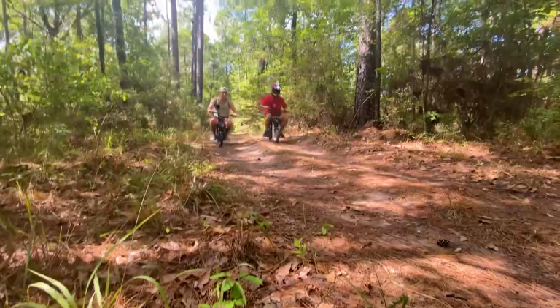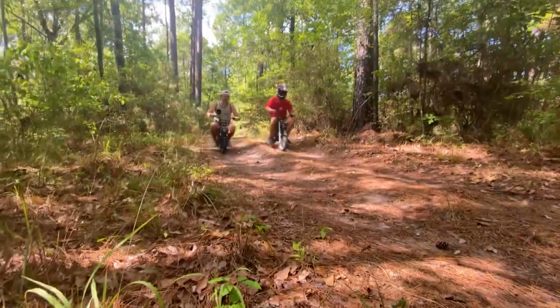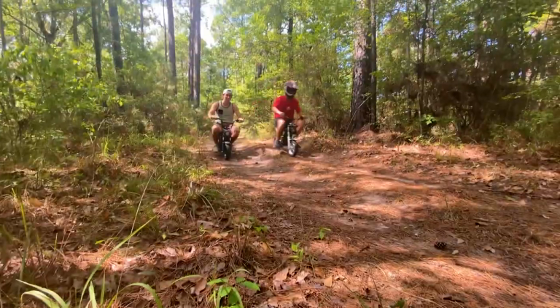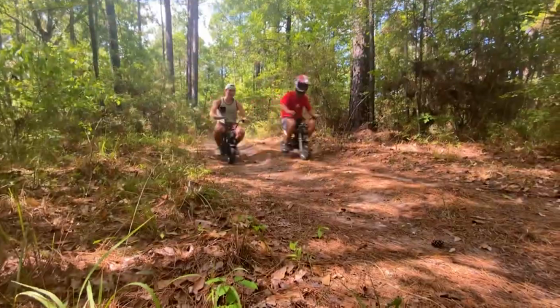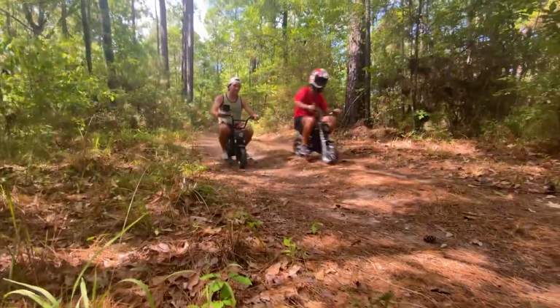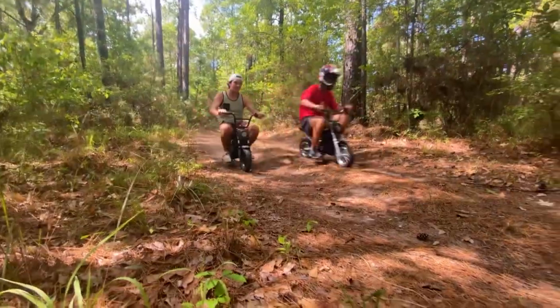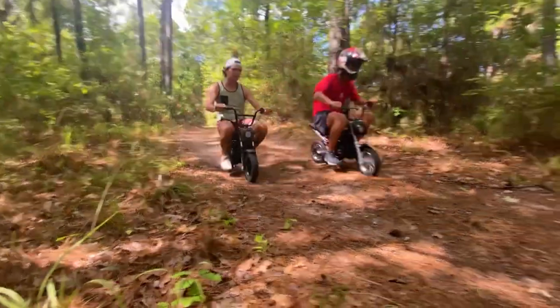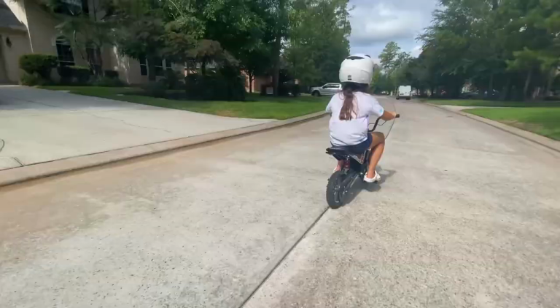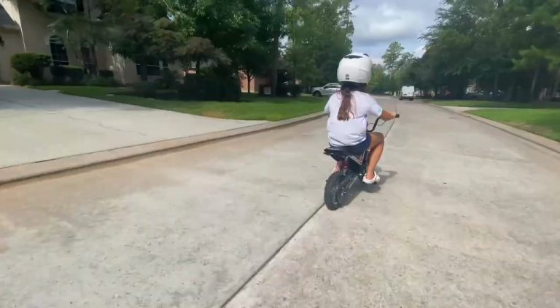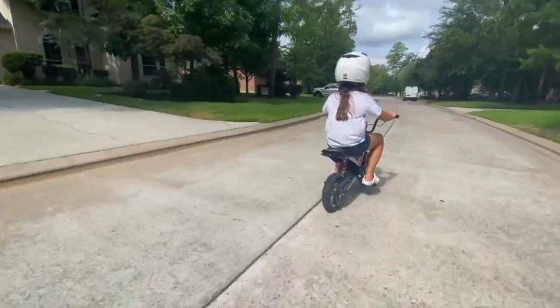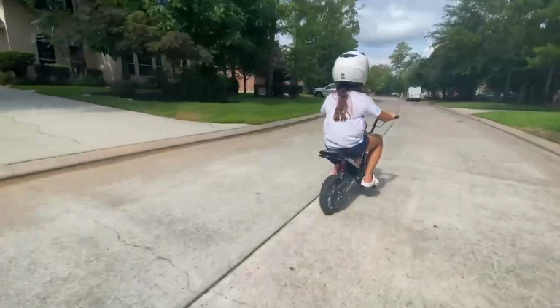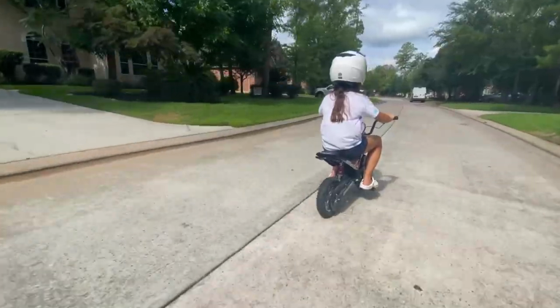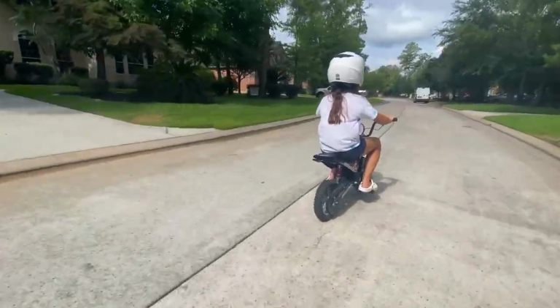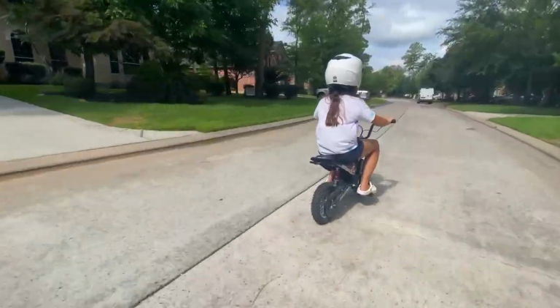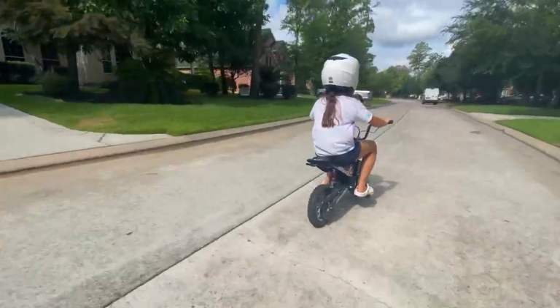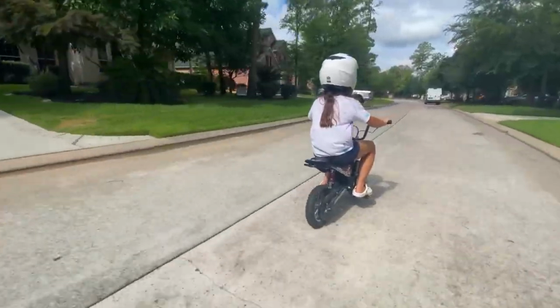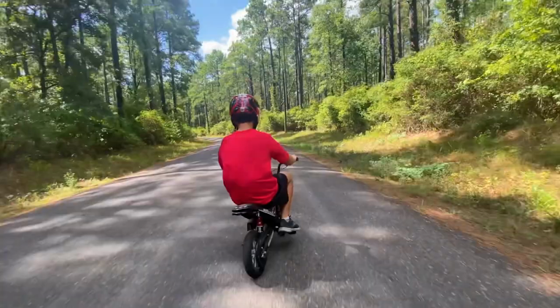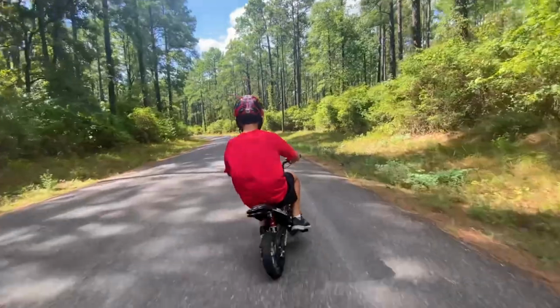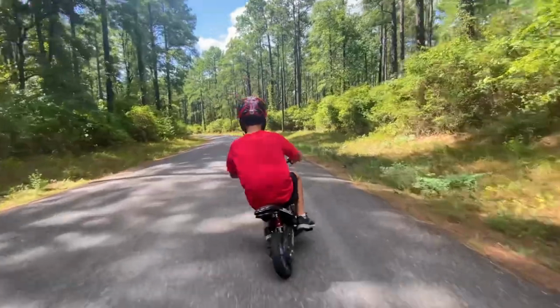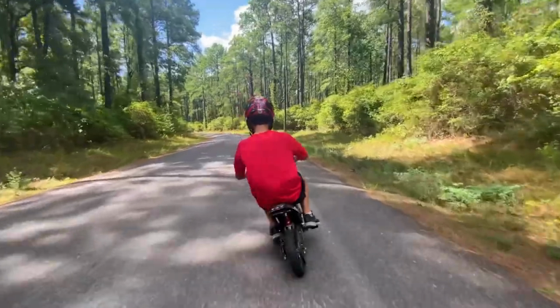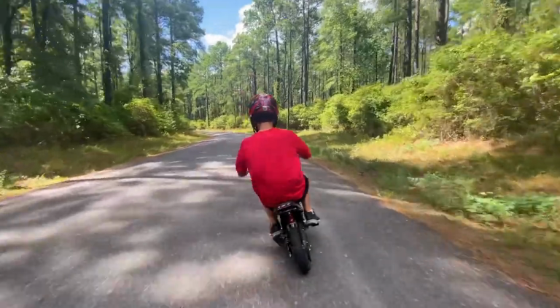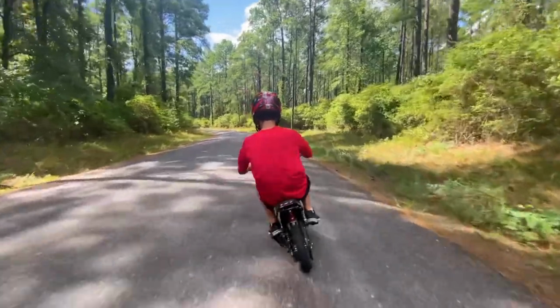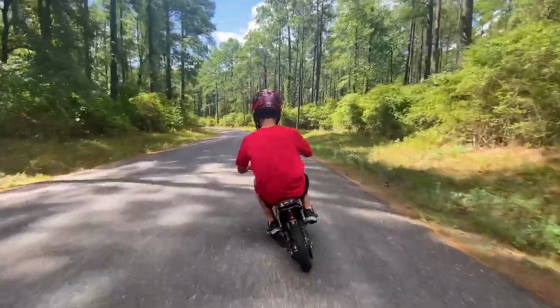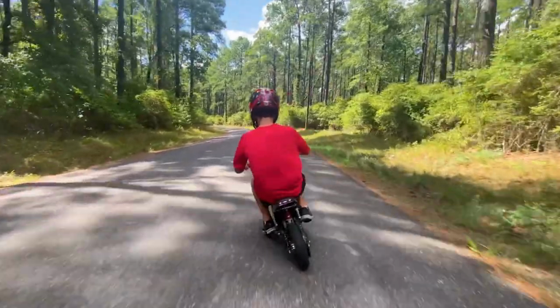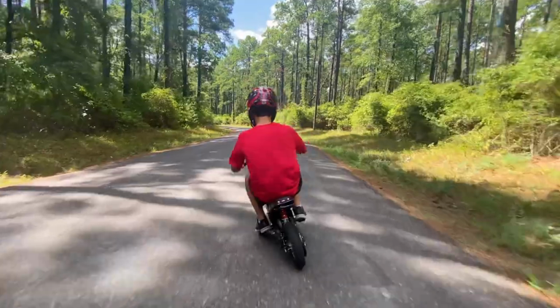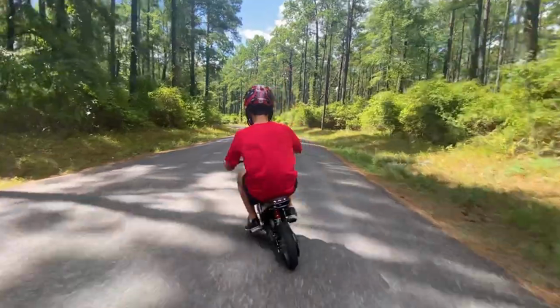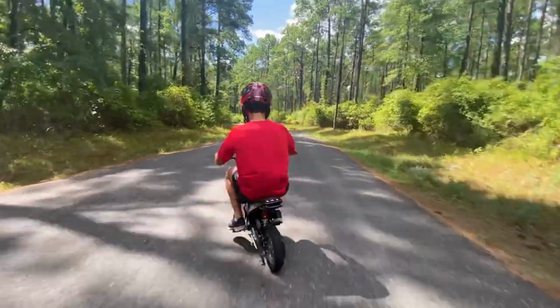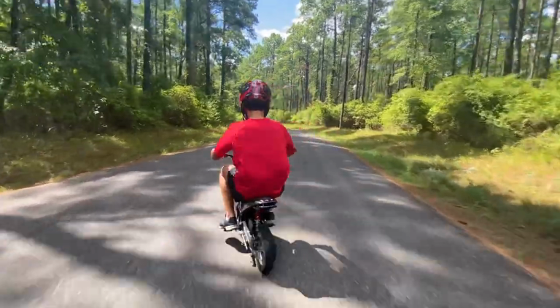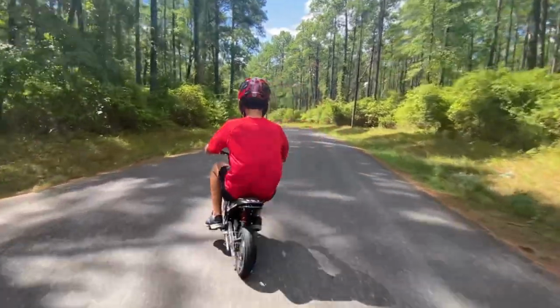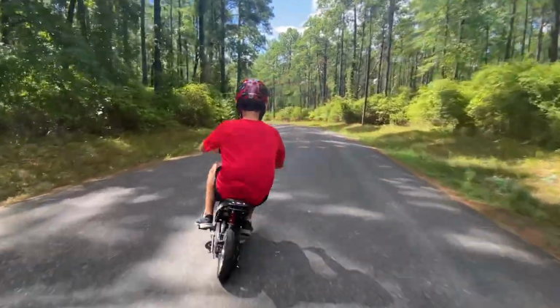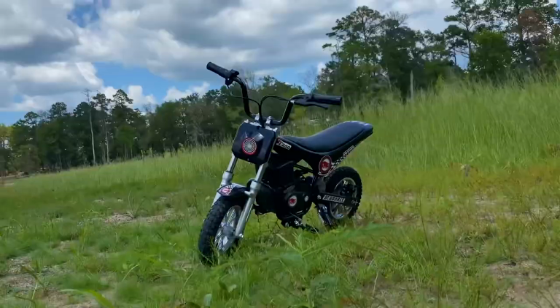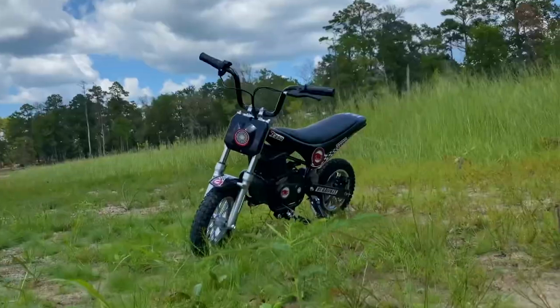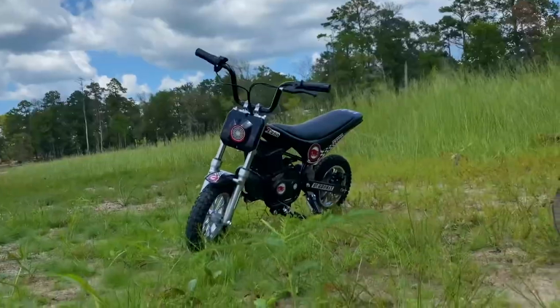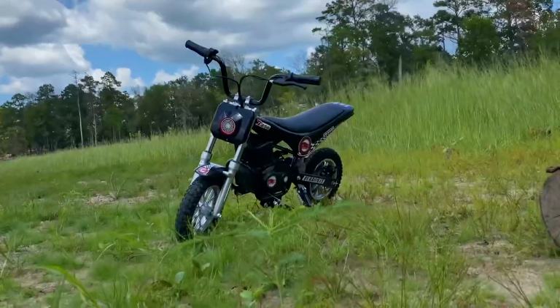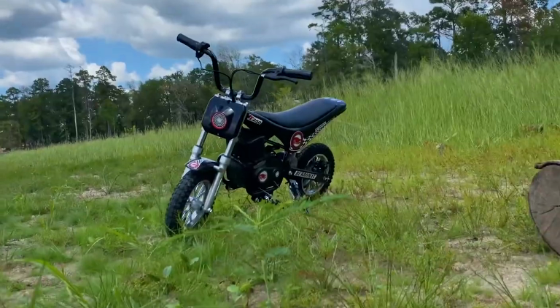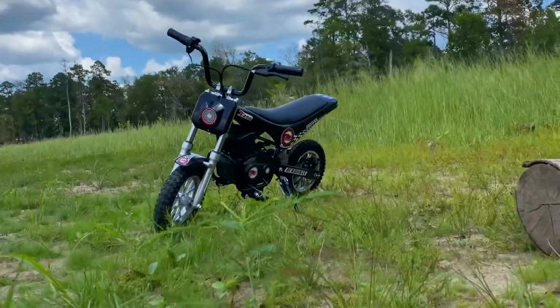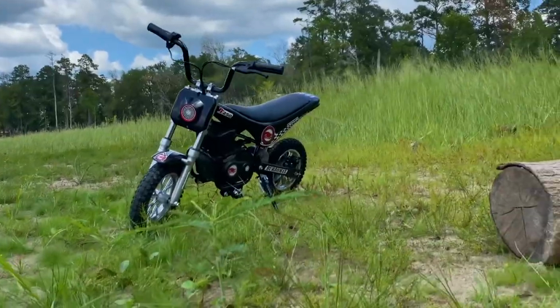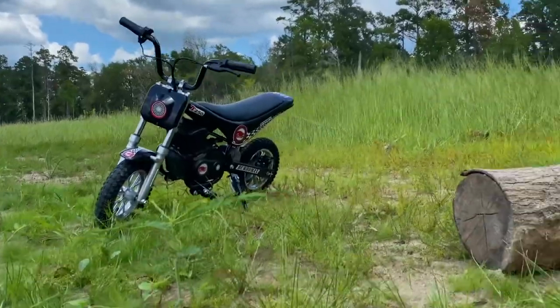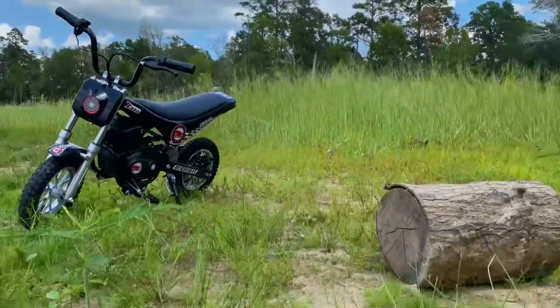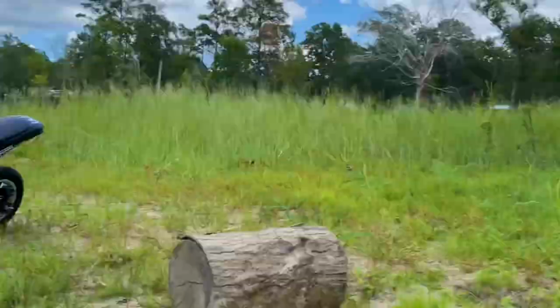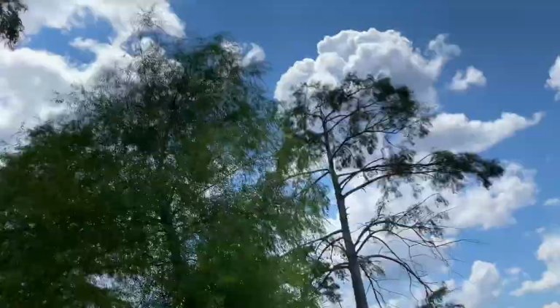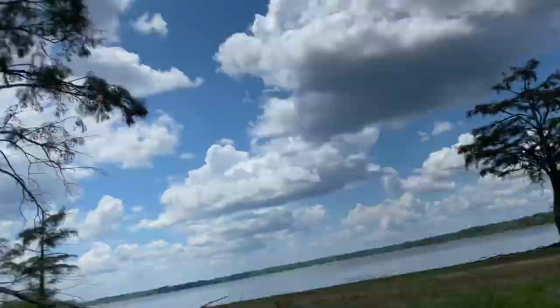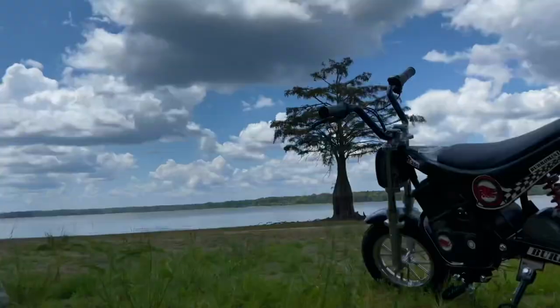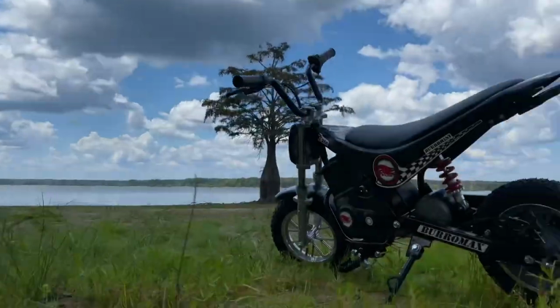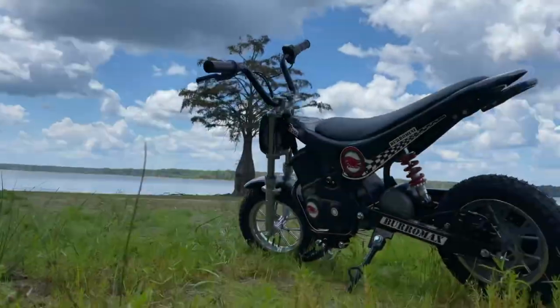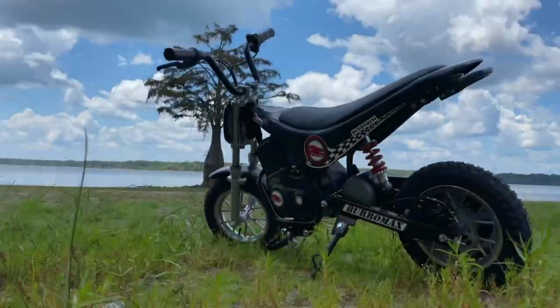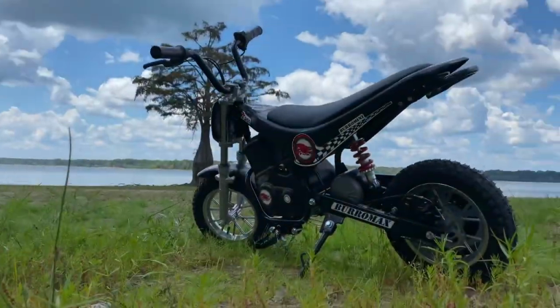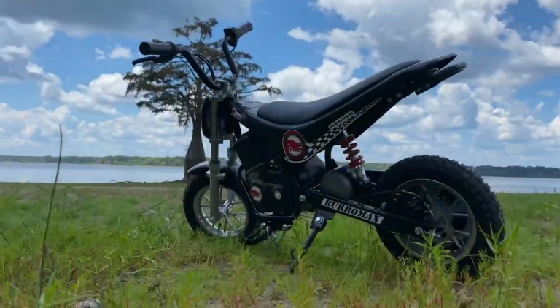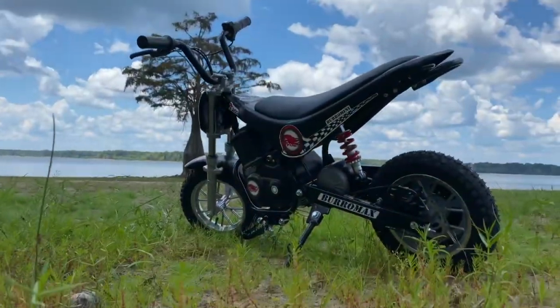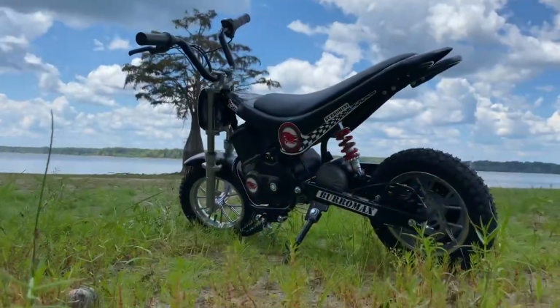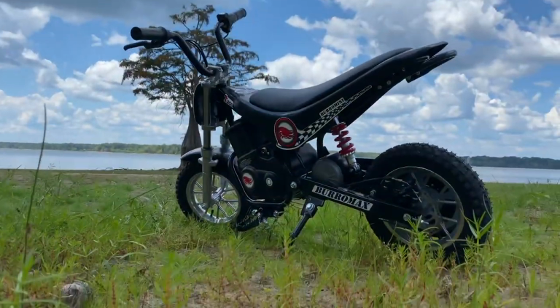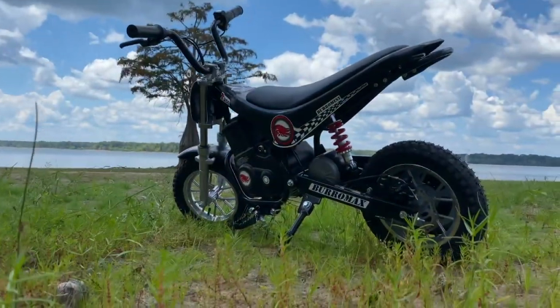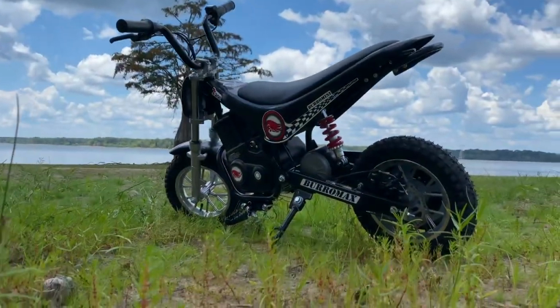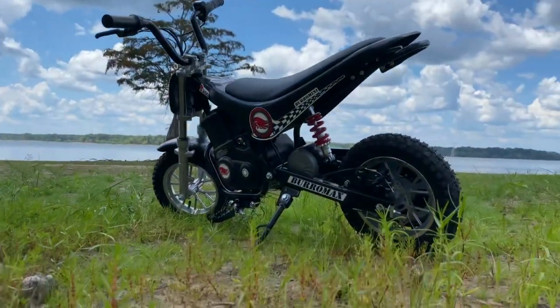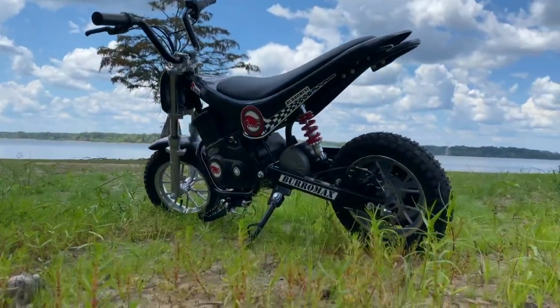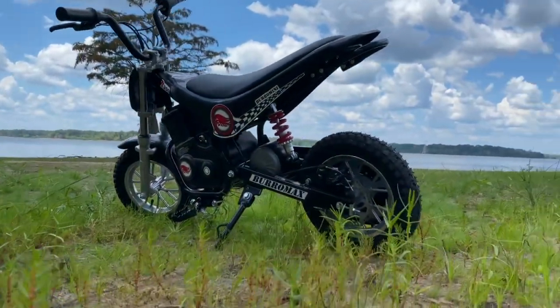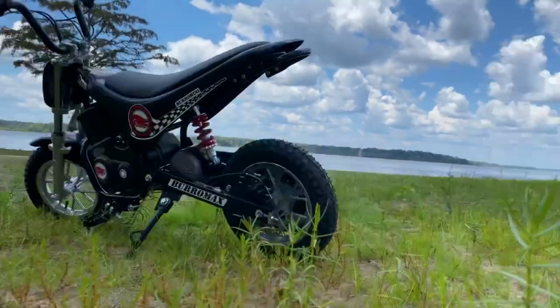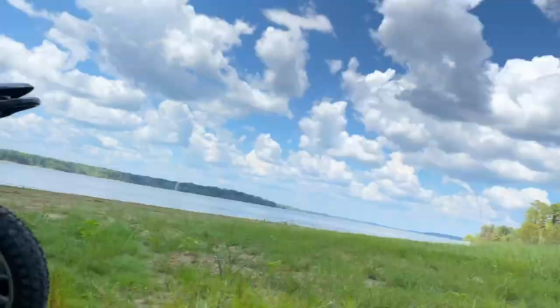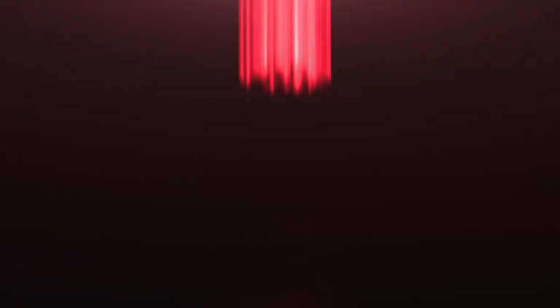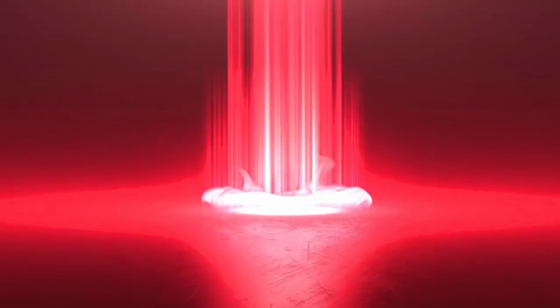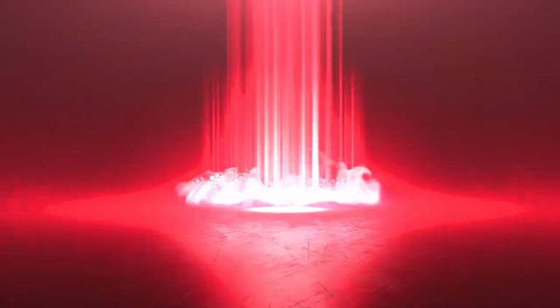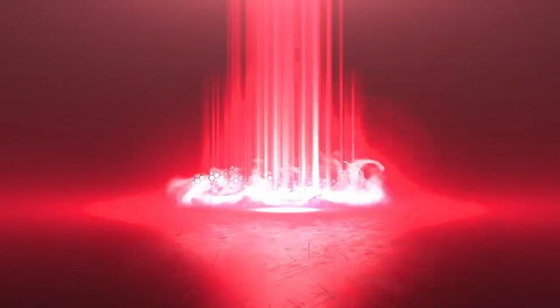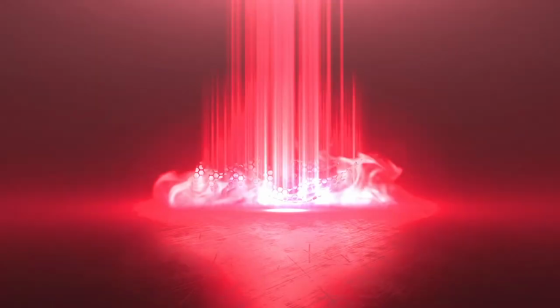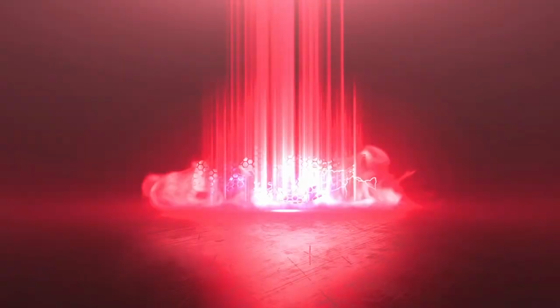On the trail, through the neighborhood, or going on a weekend trip — take this Boromax wherever you go. Get yours today.